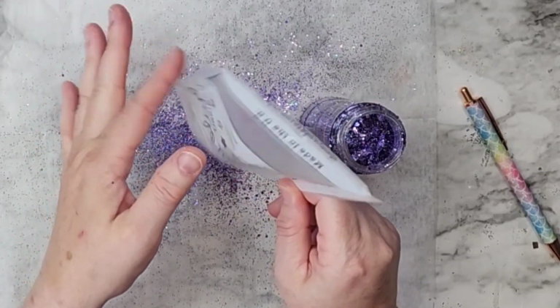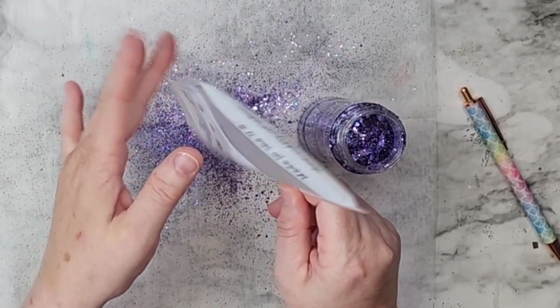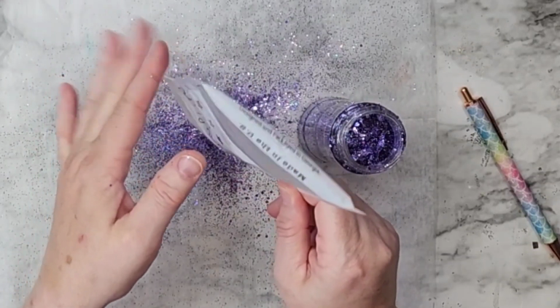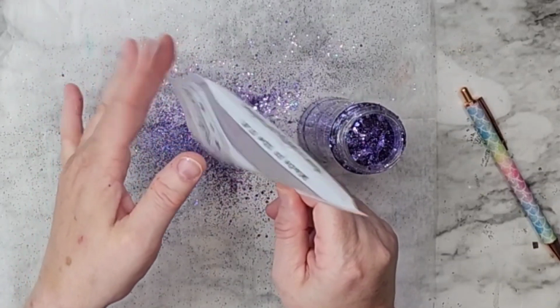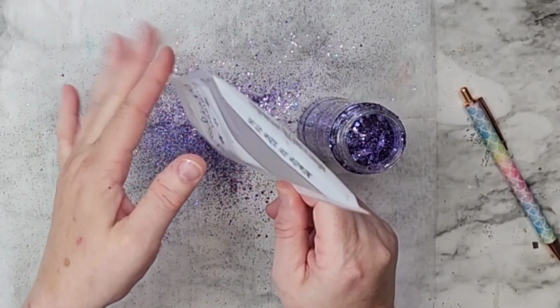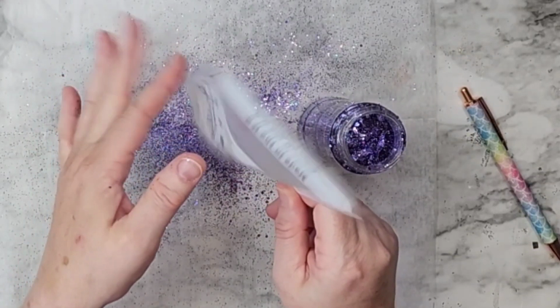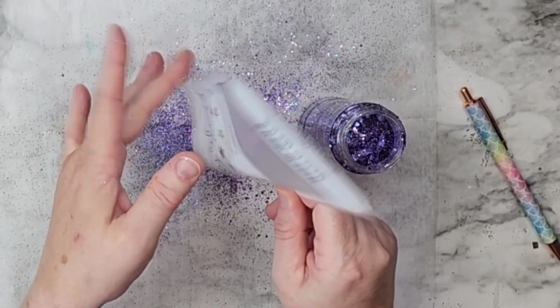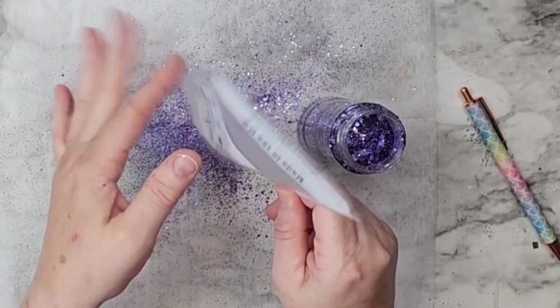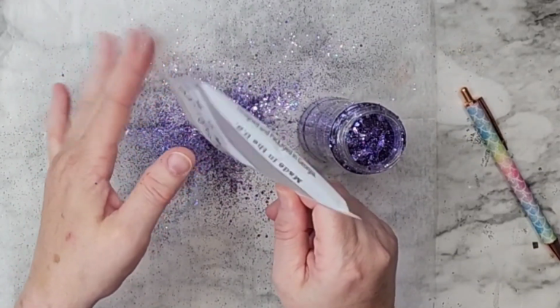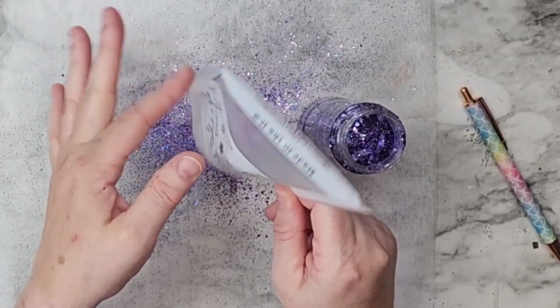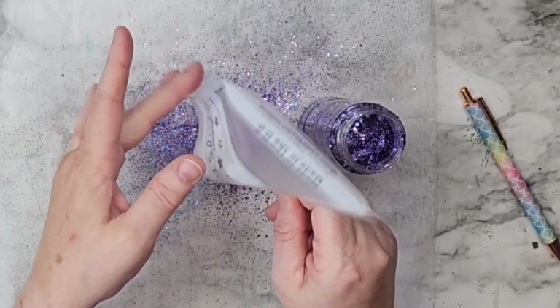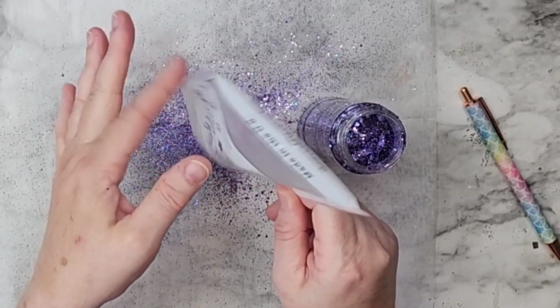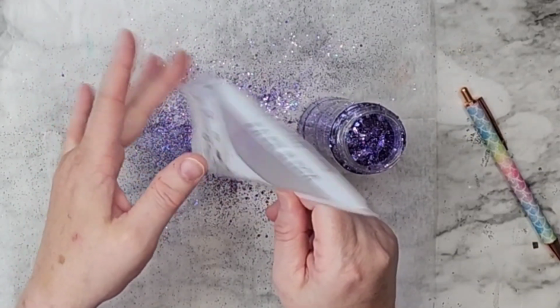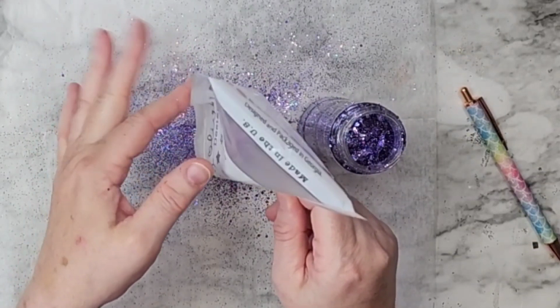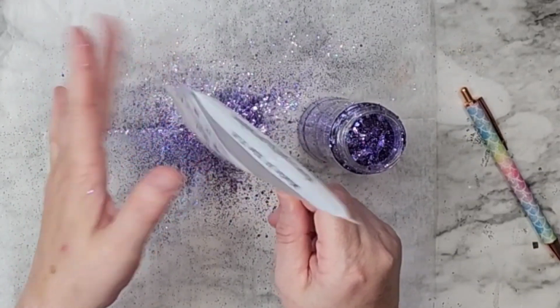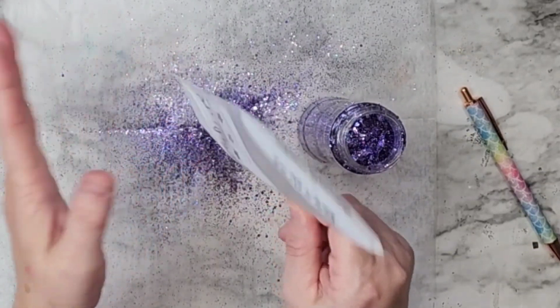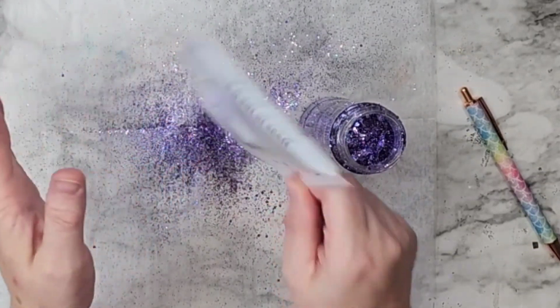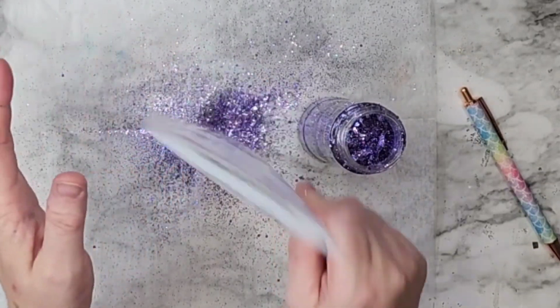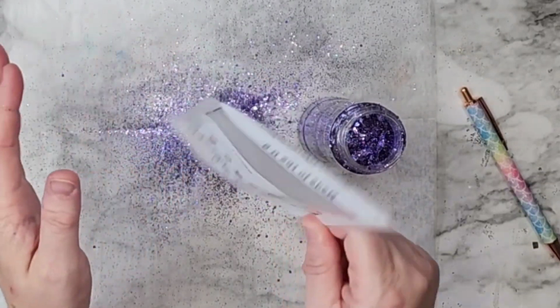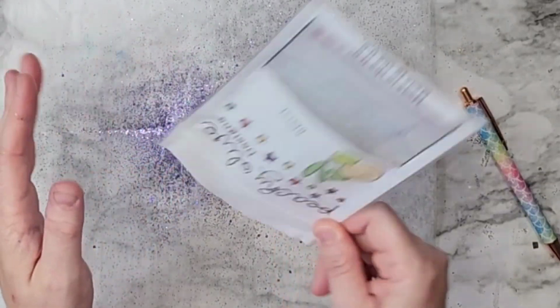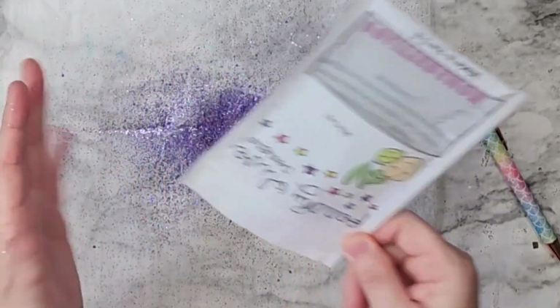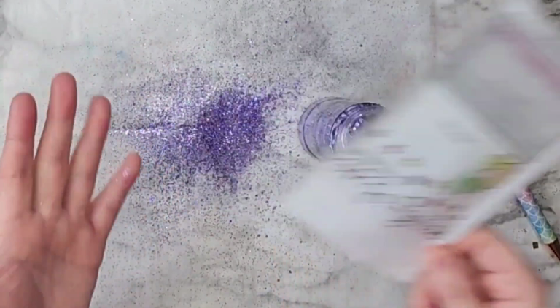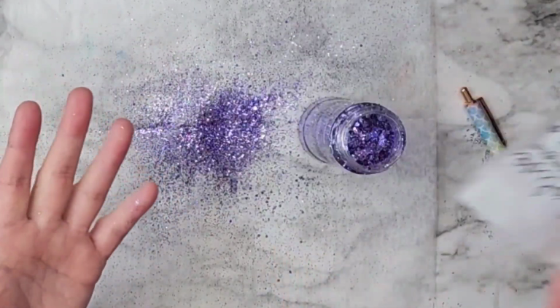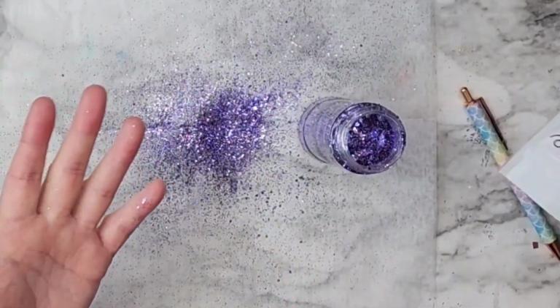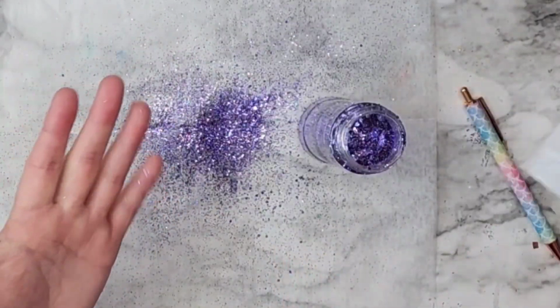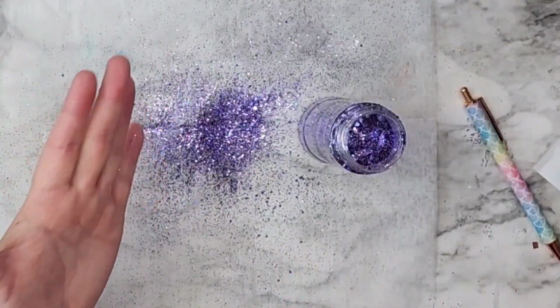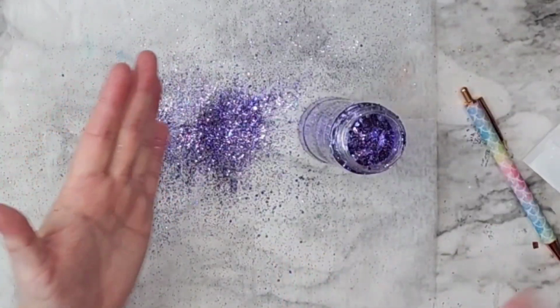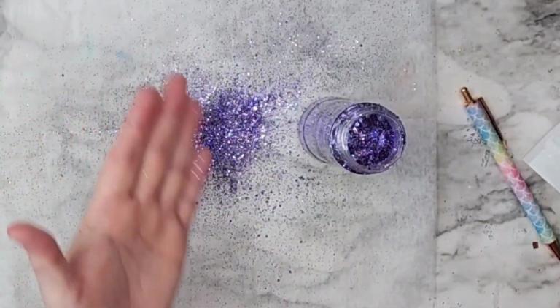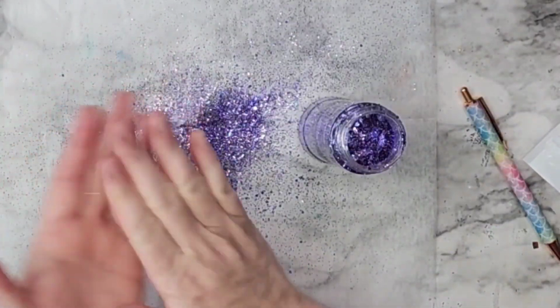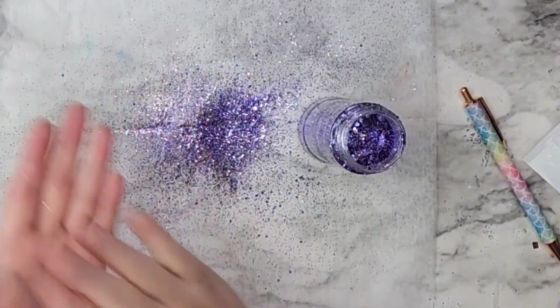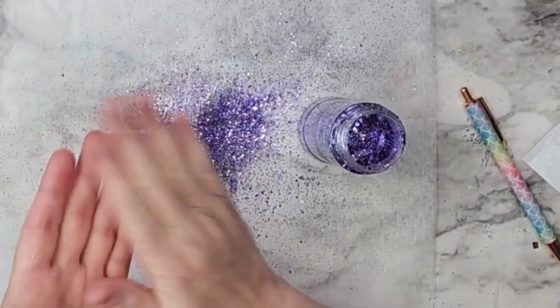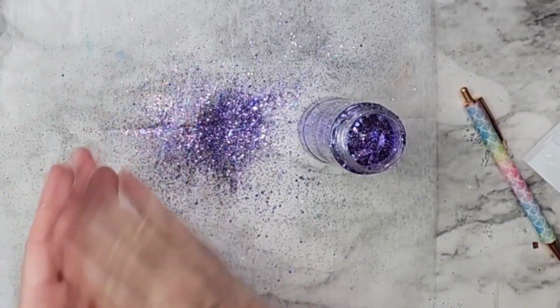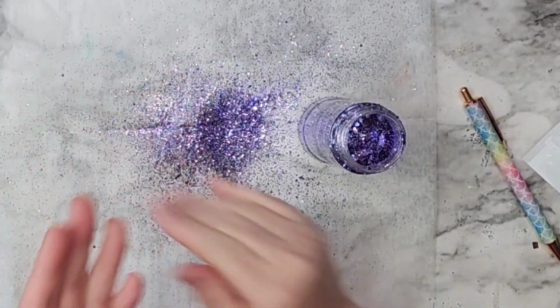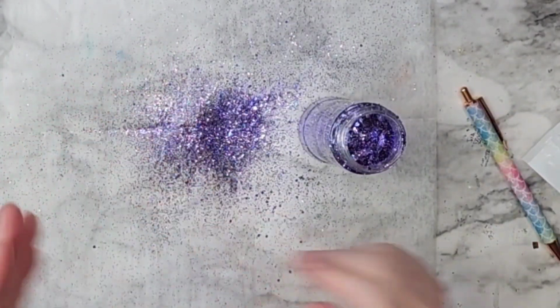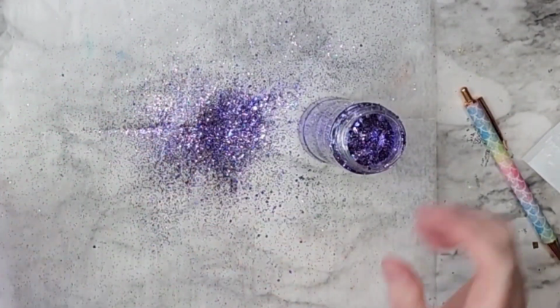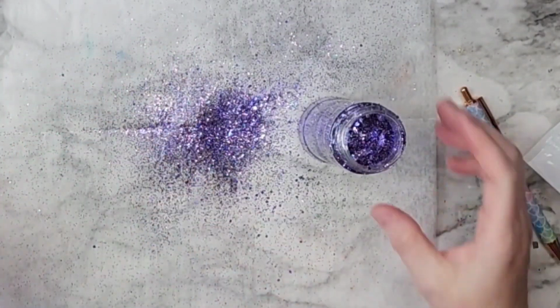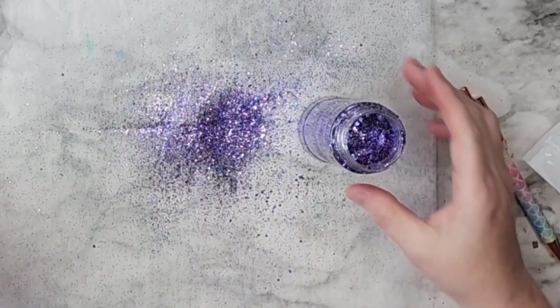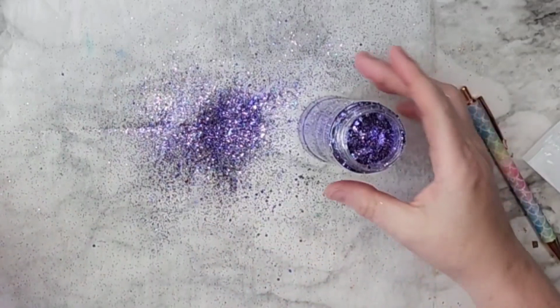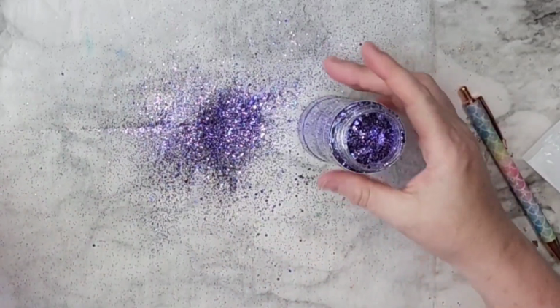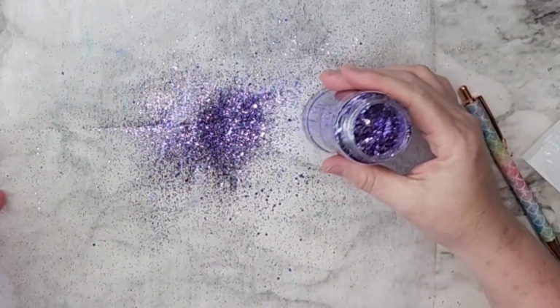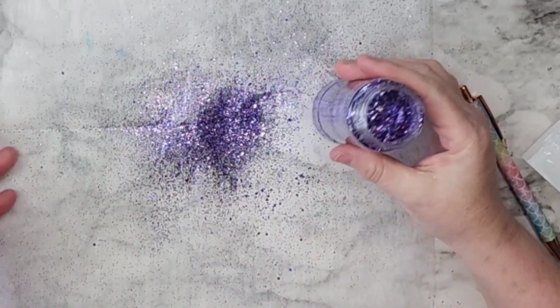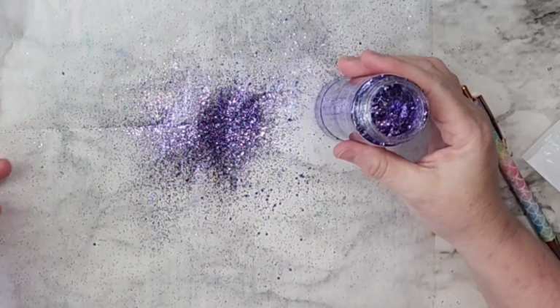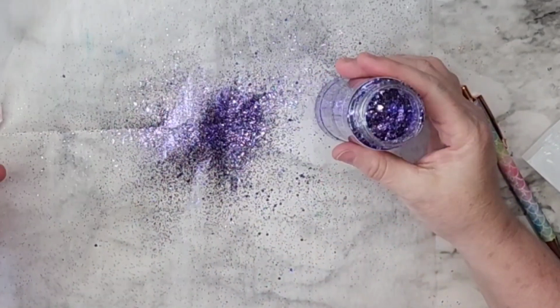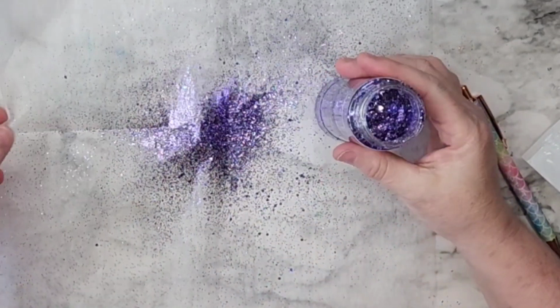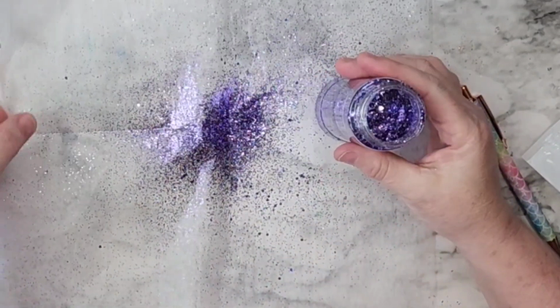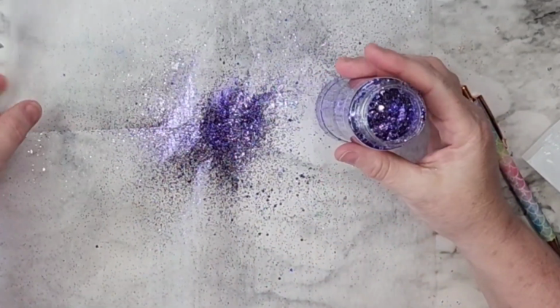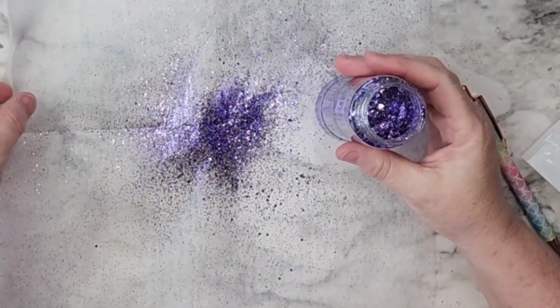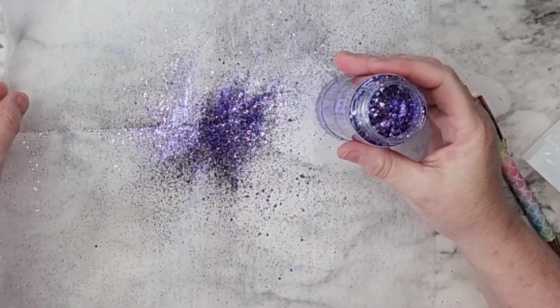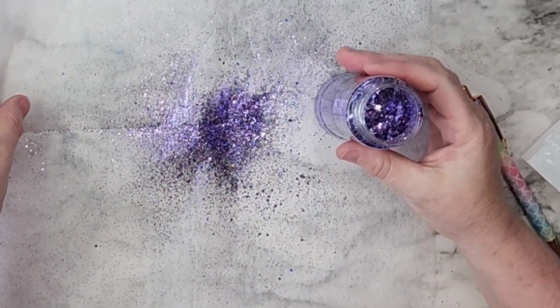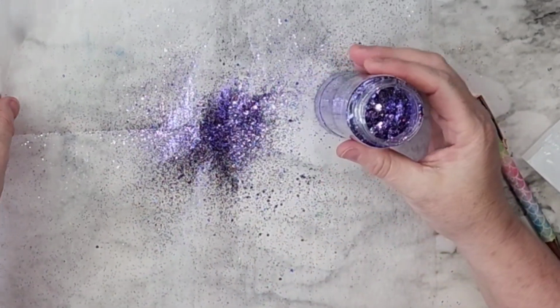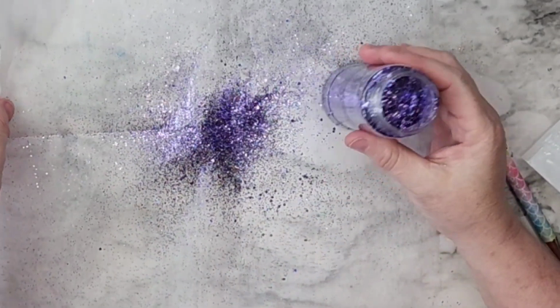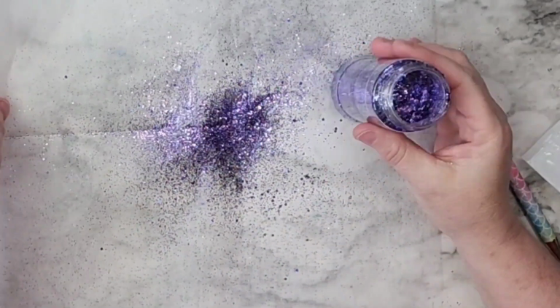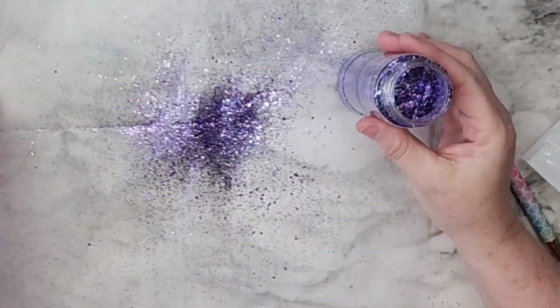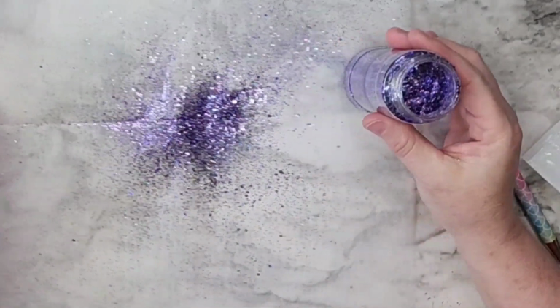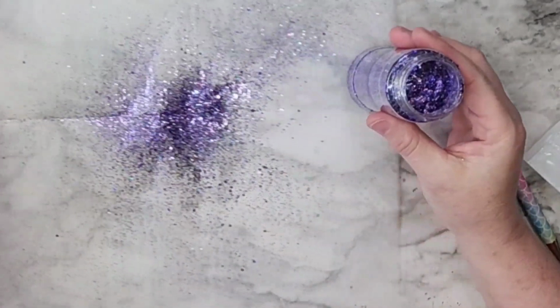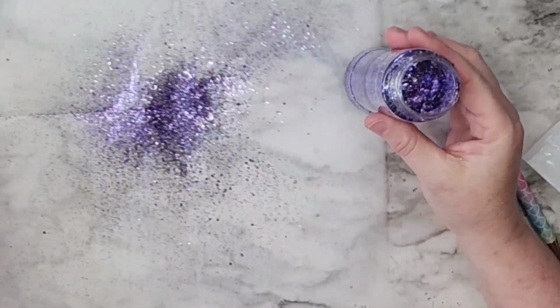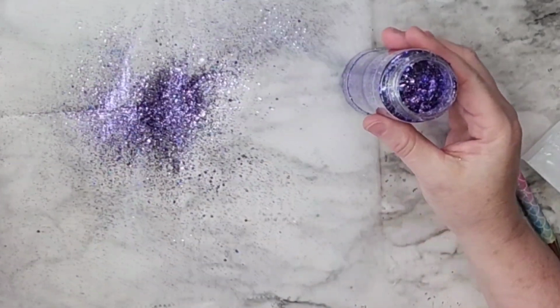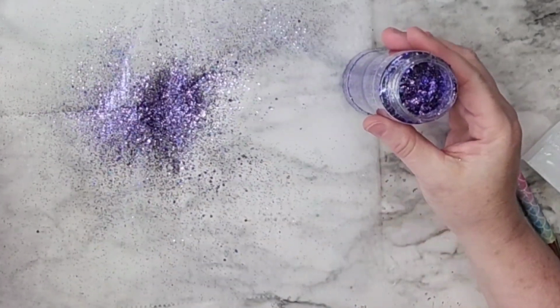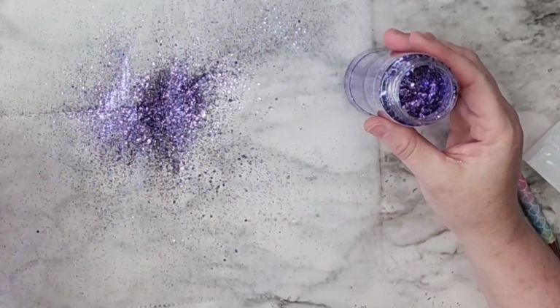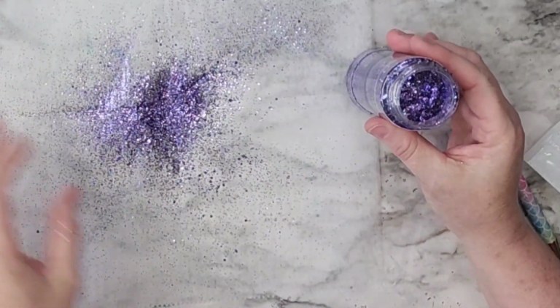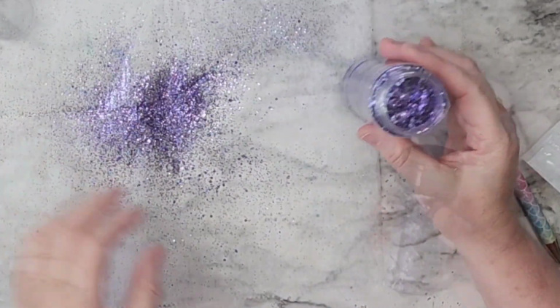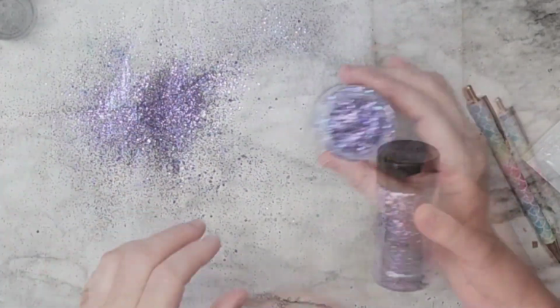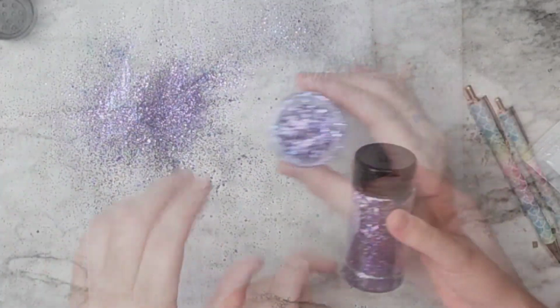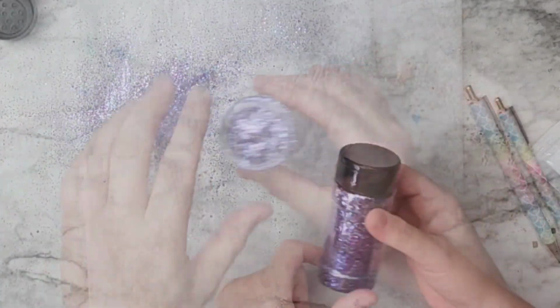Purple is very much a royal color, so that's why it deserves the name Regal.